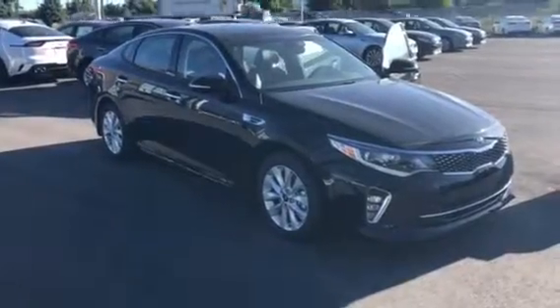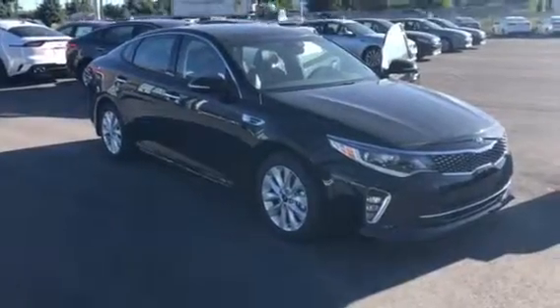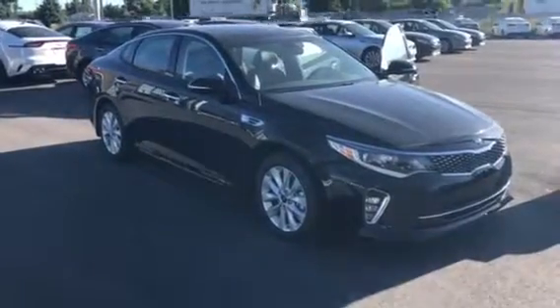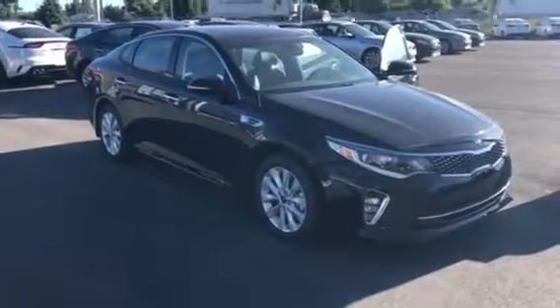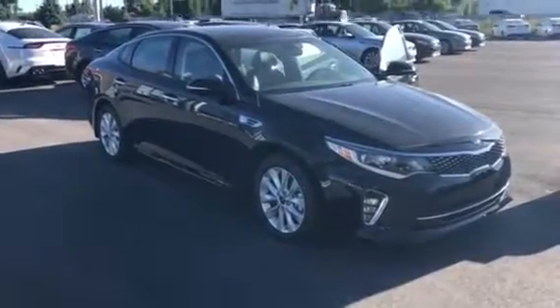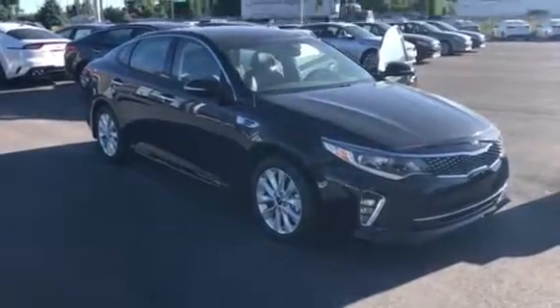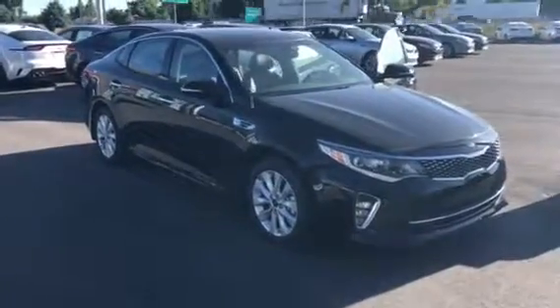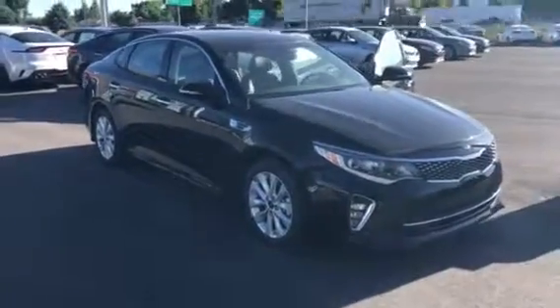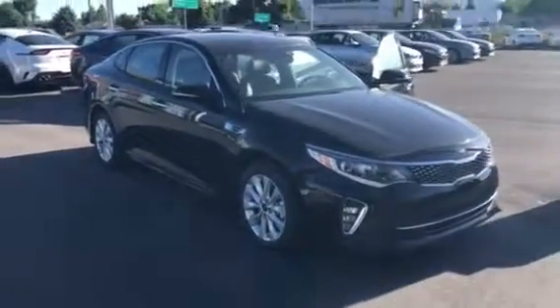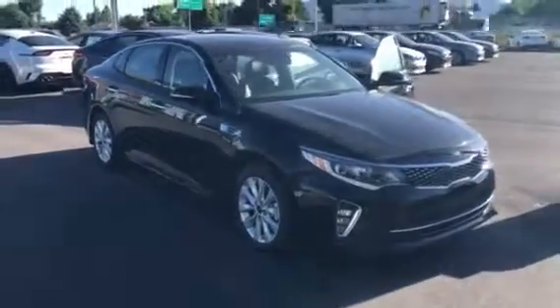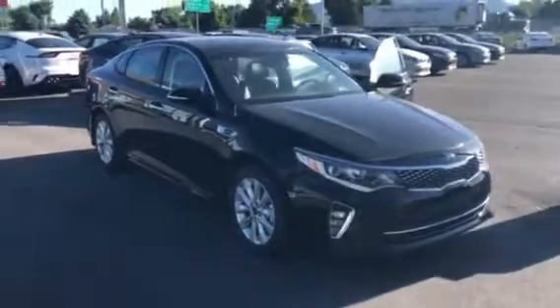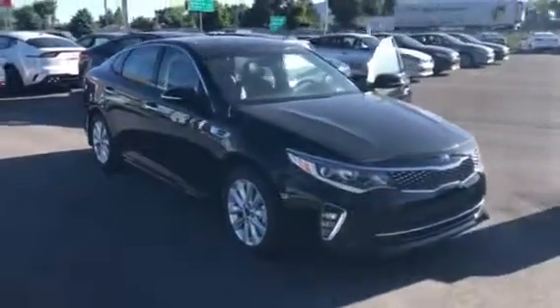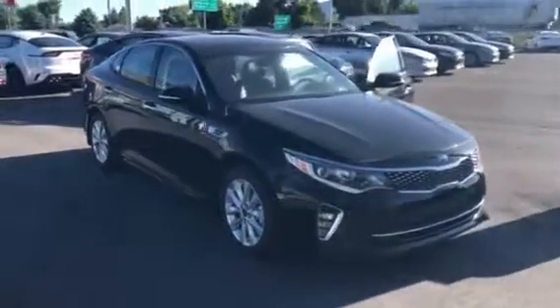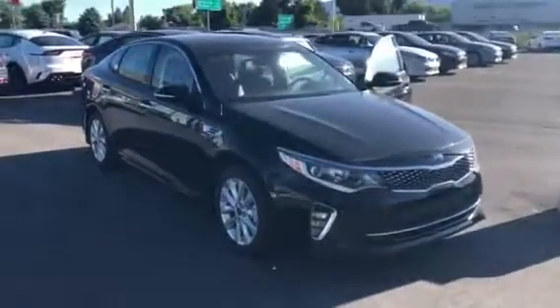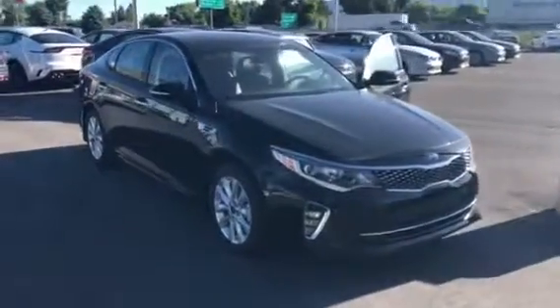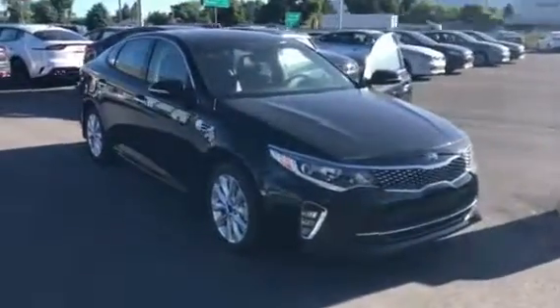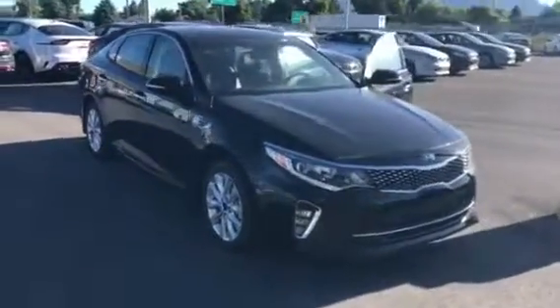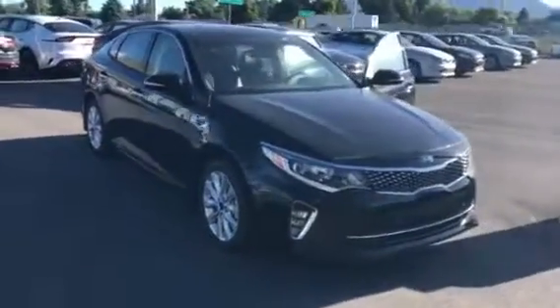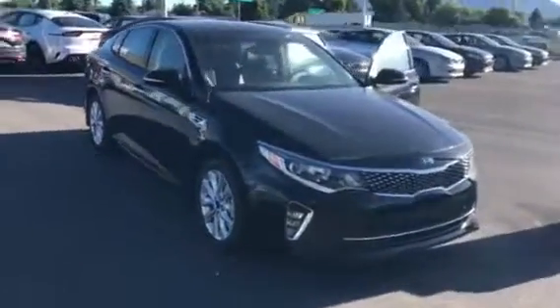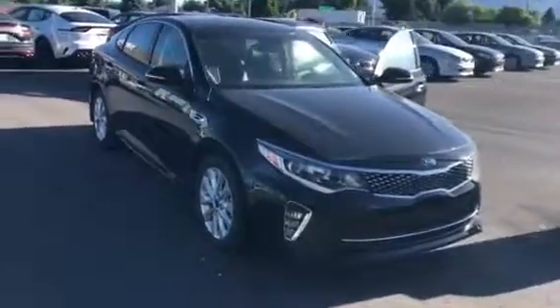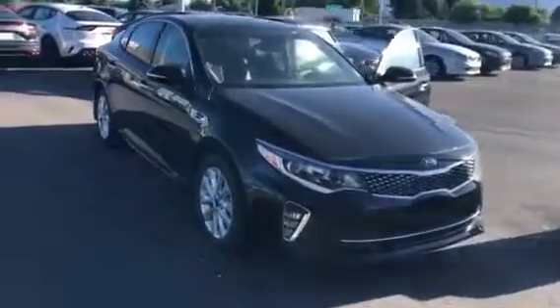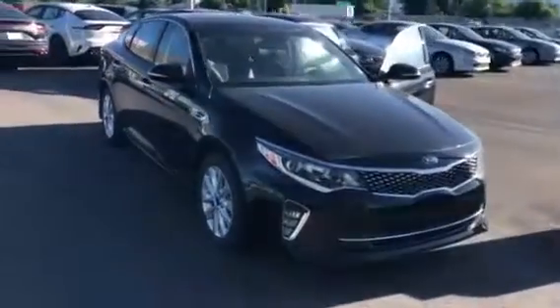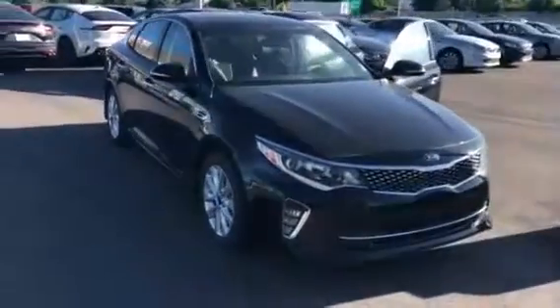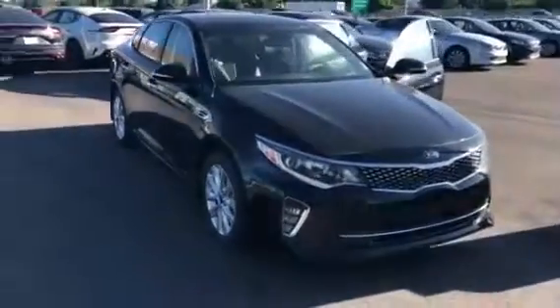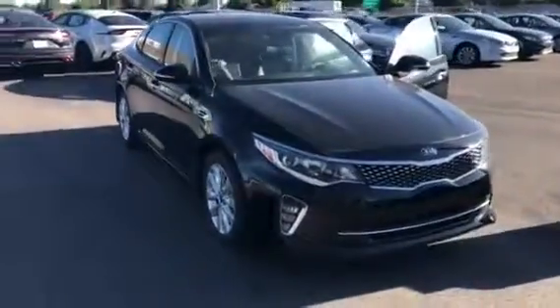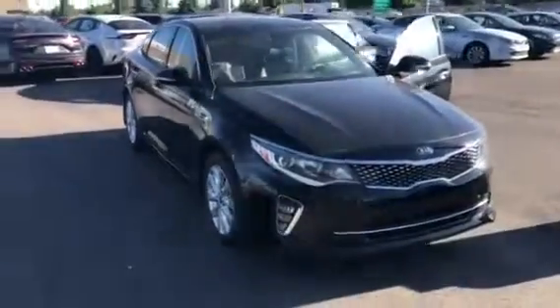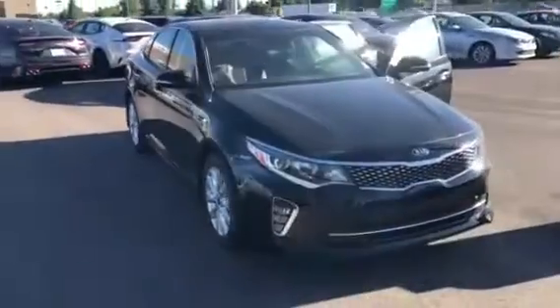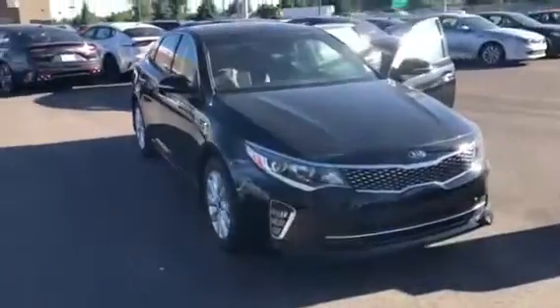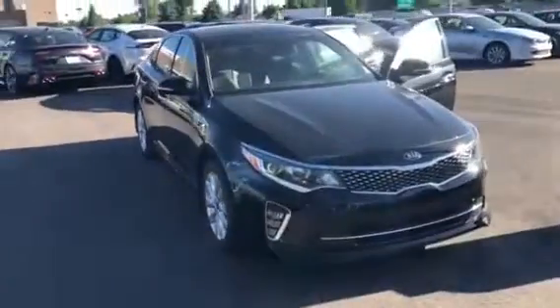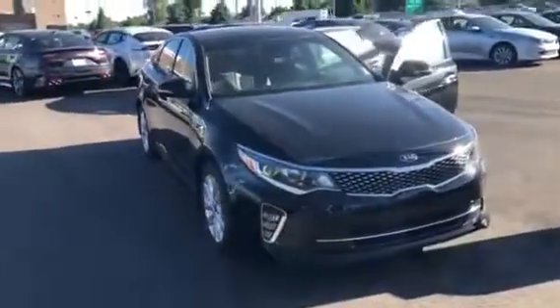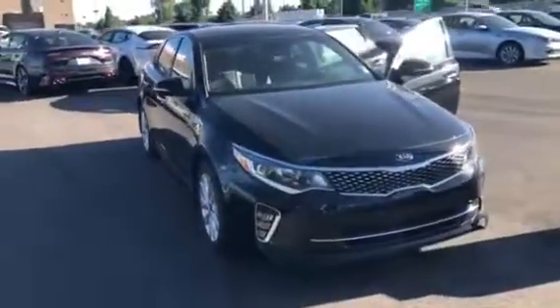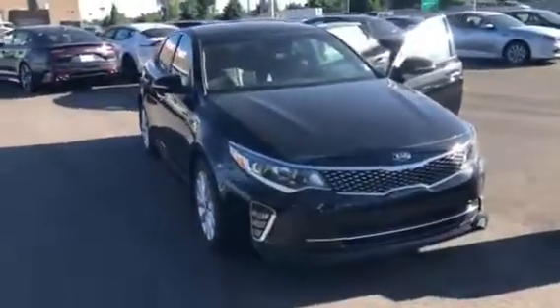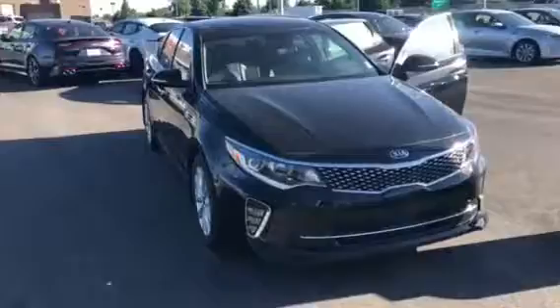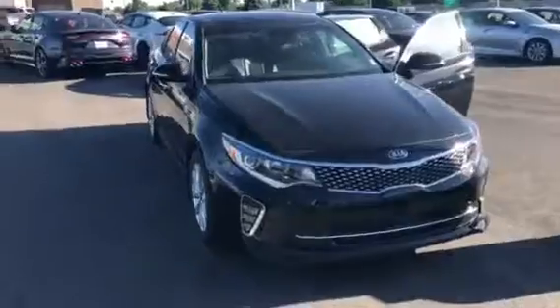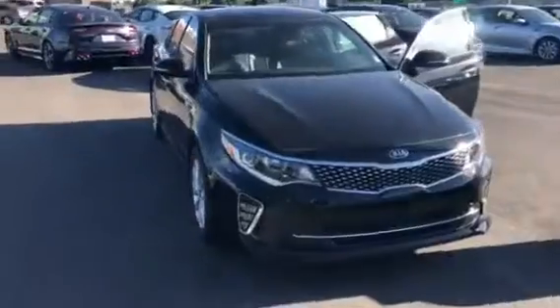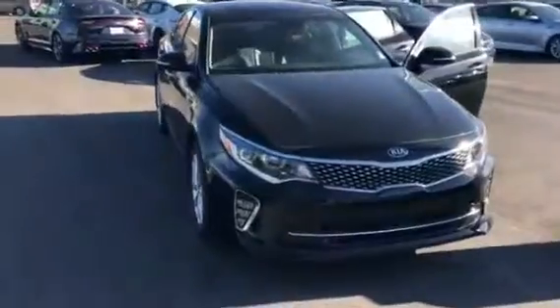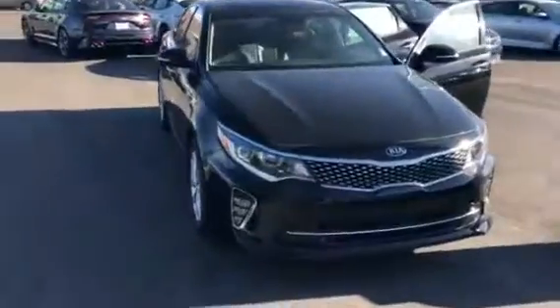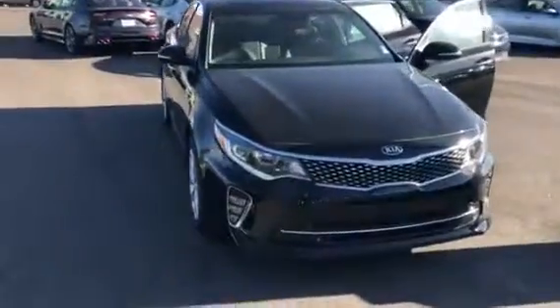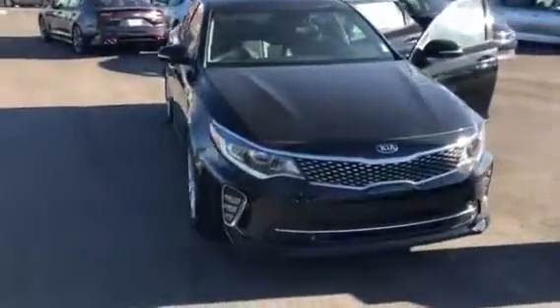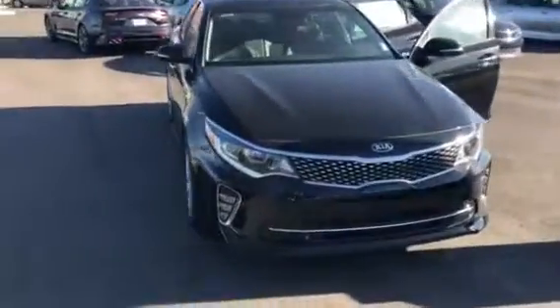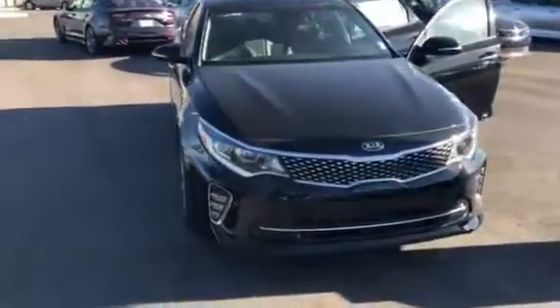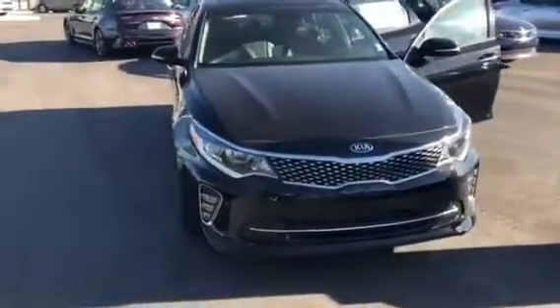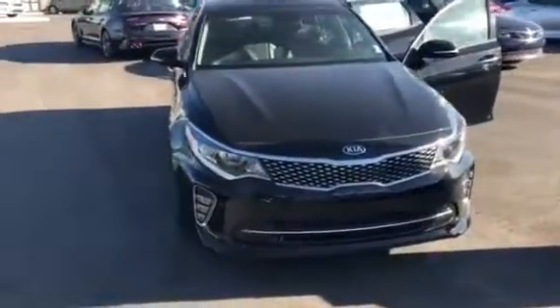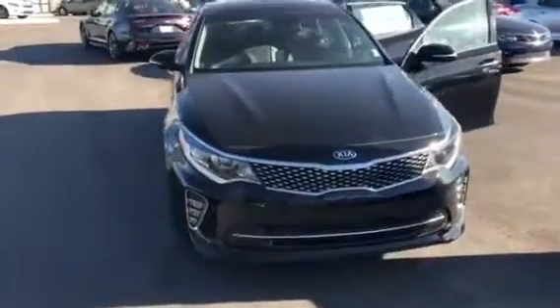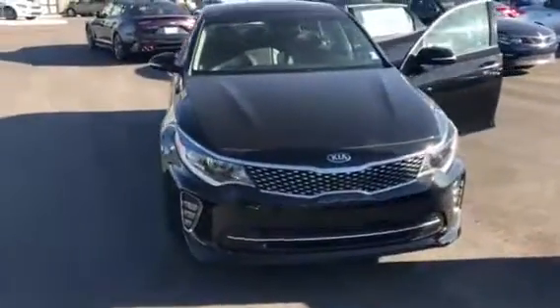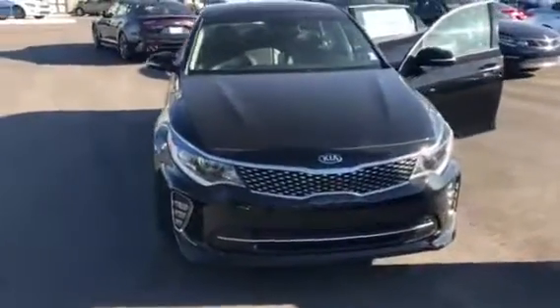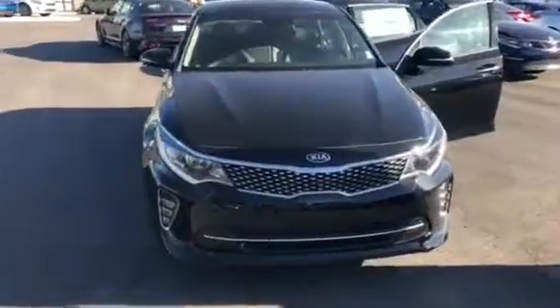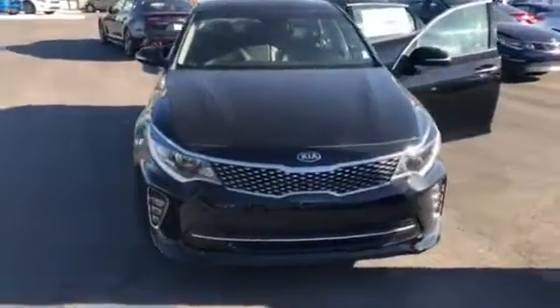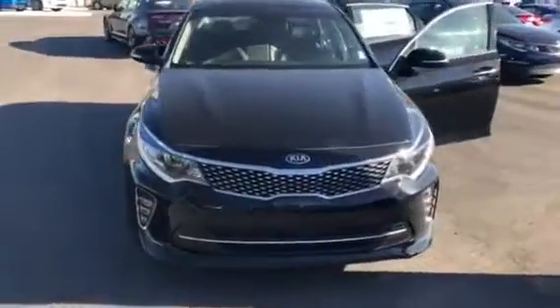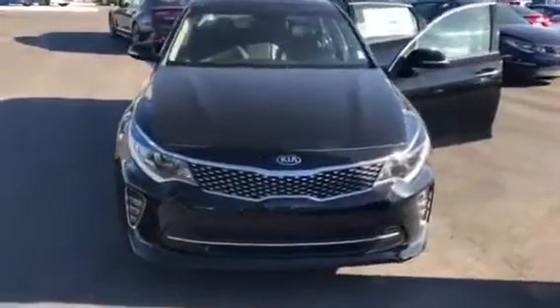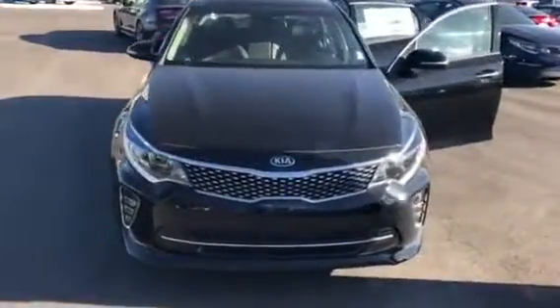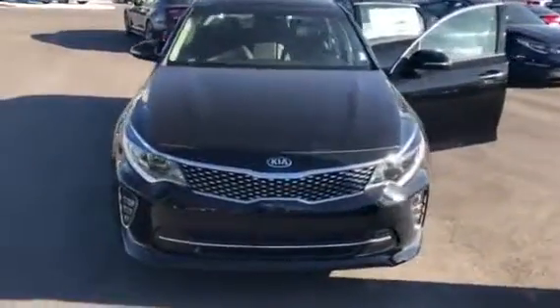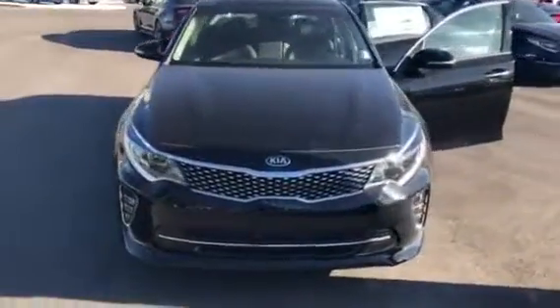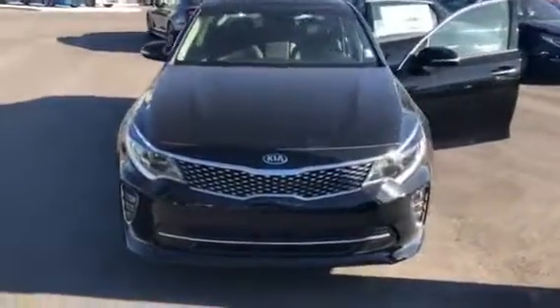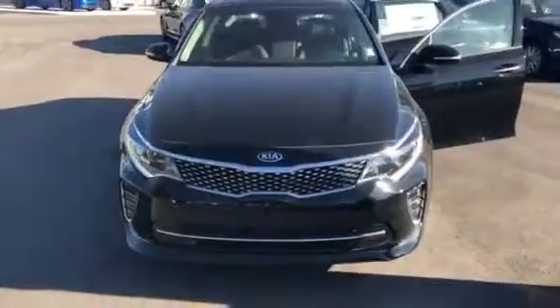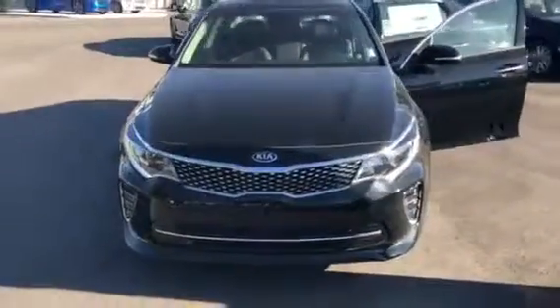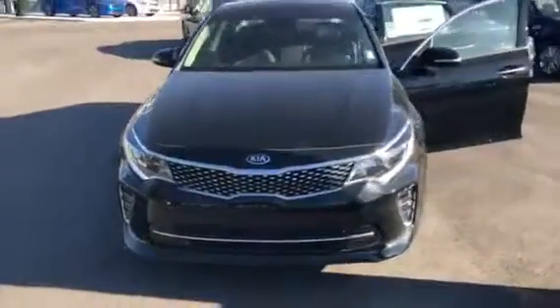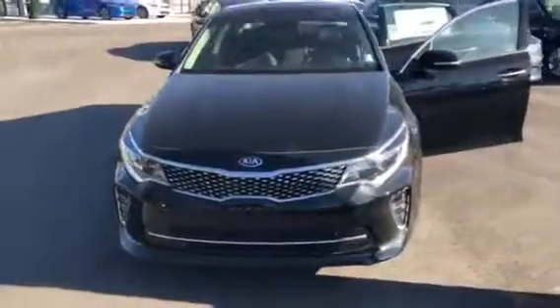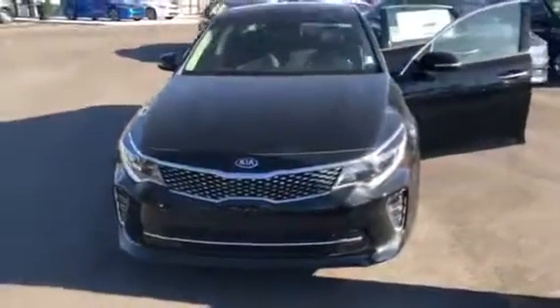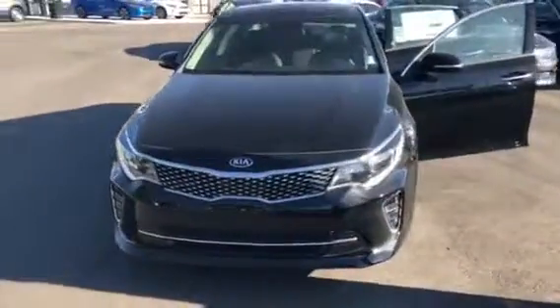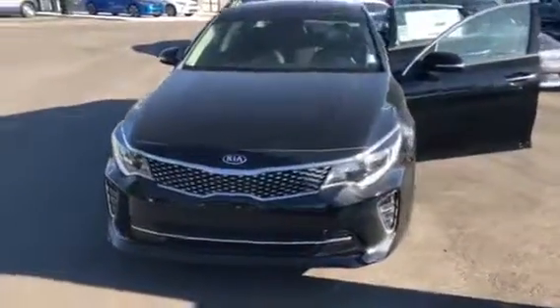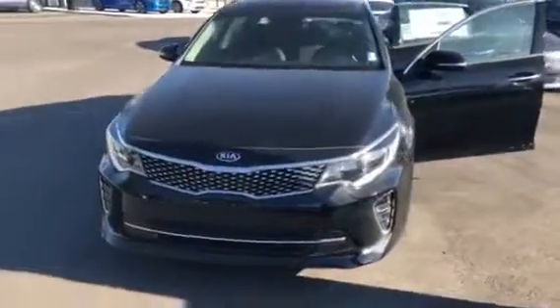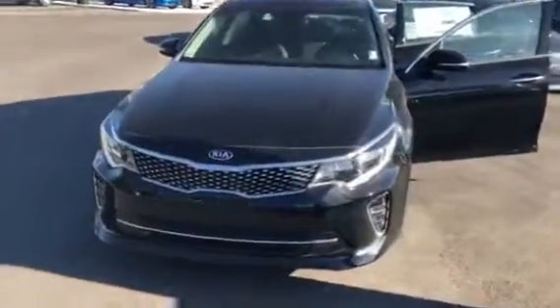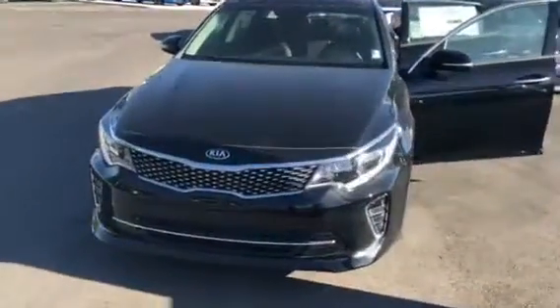Good morning, Nicole. My name is Travis. I'm a sales representative down here at Young Kia in Layton. I'm excited to show you the Kia Optima.